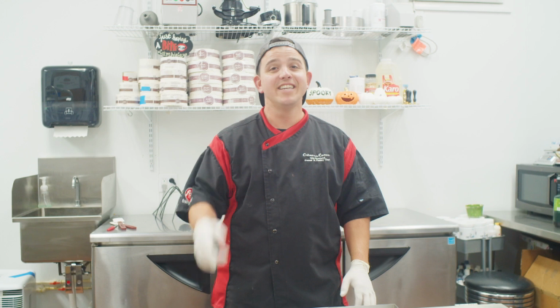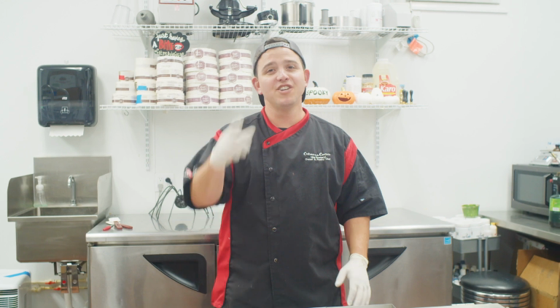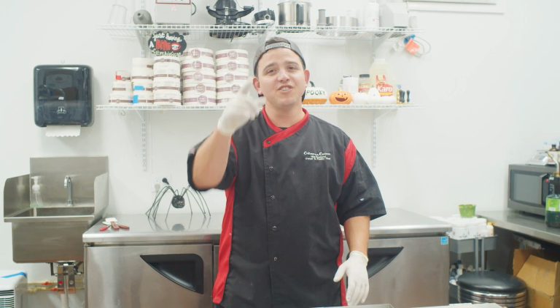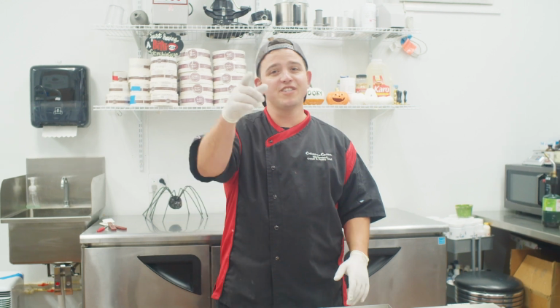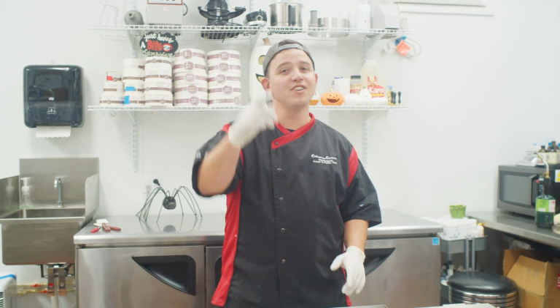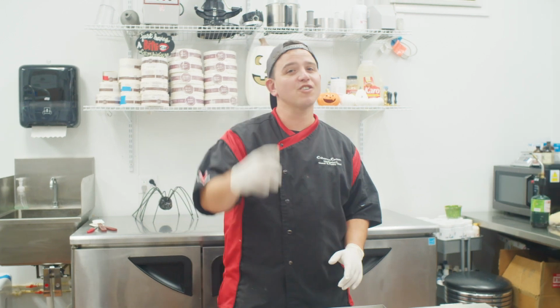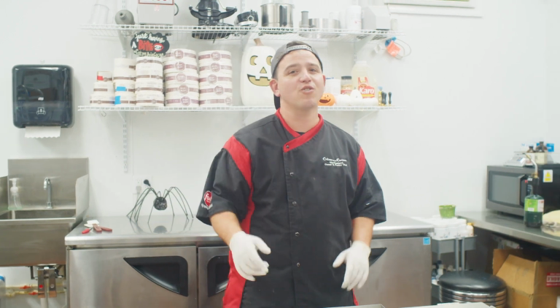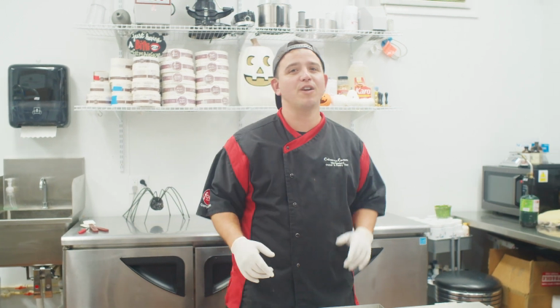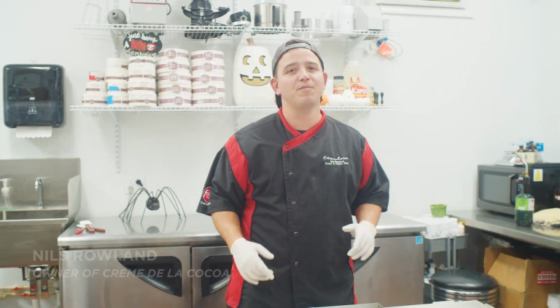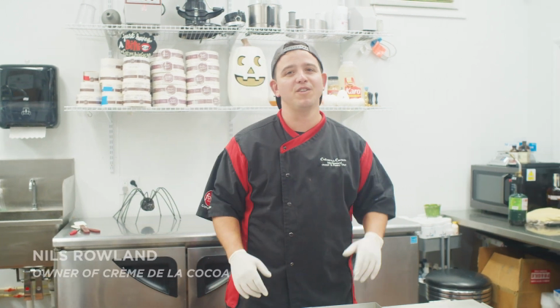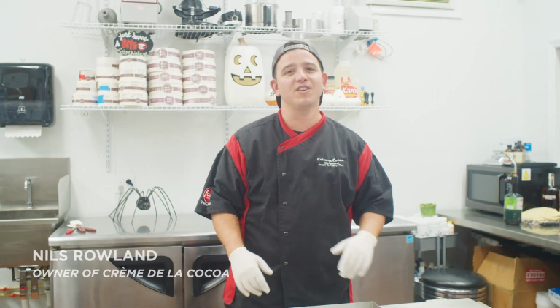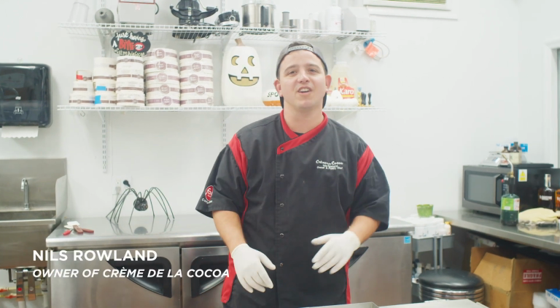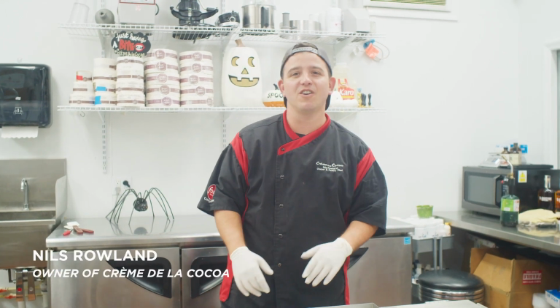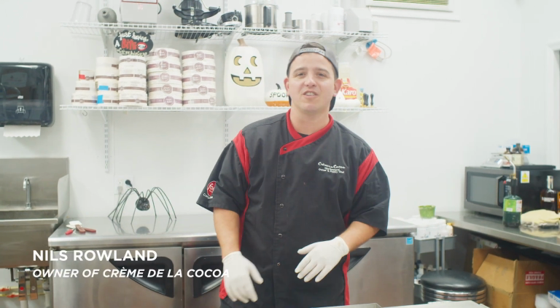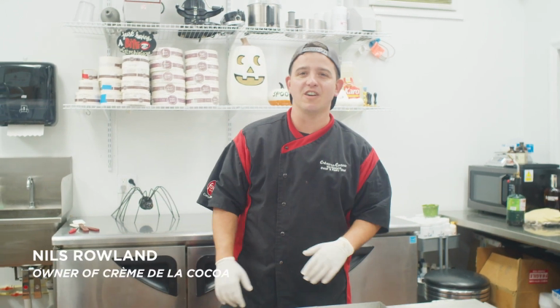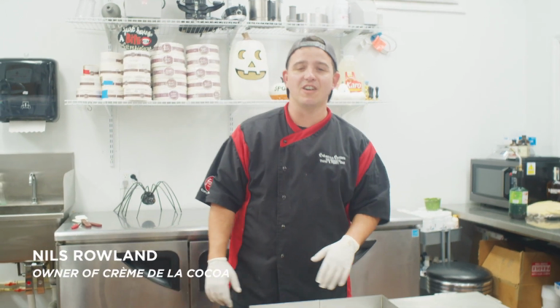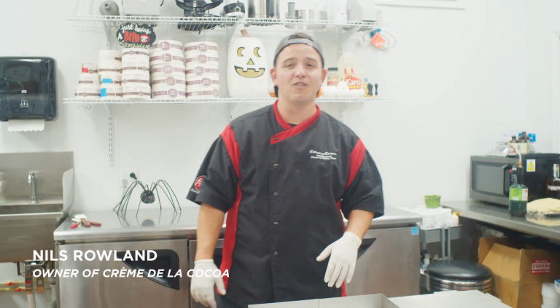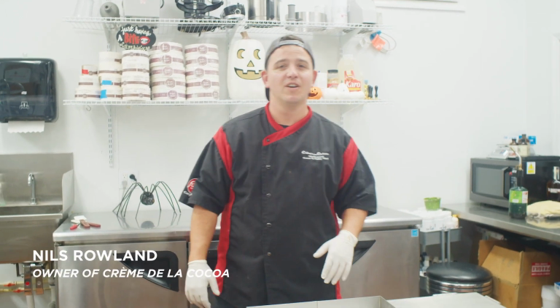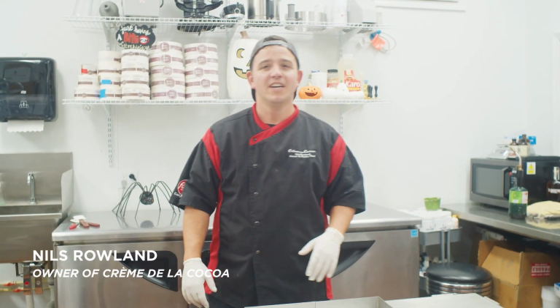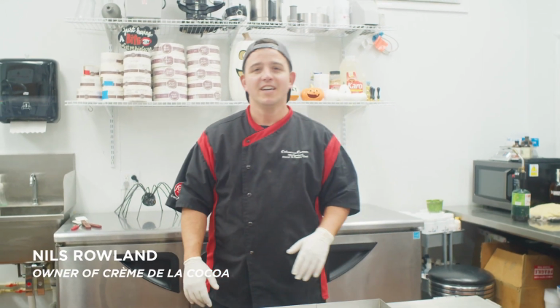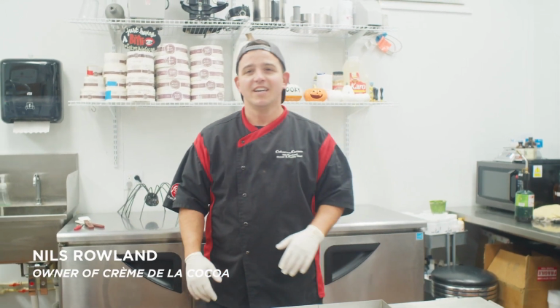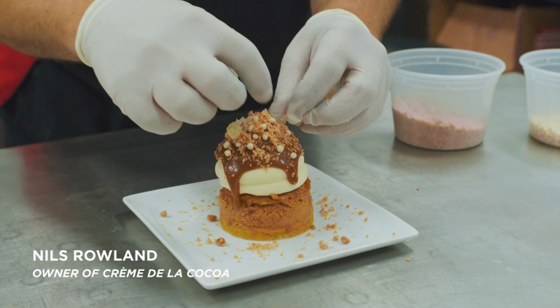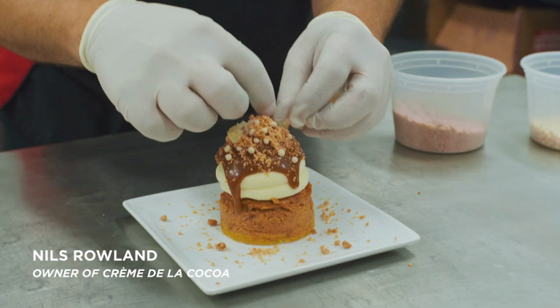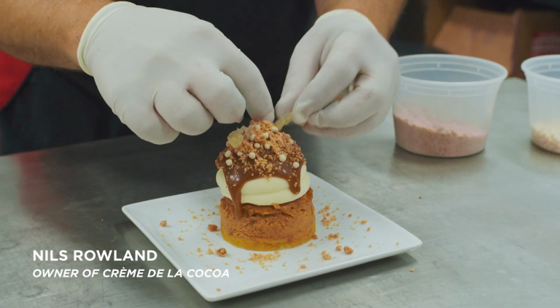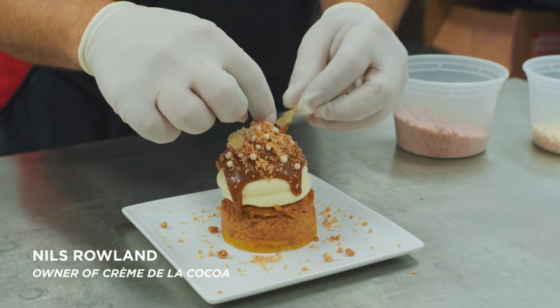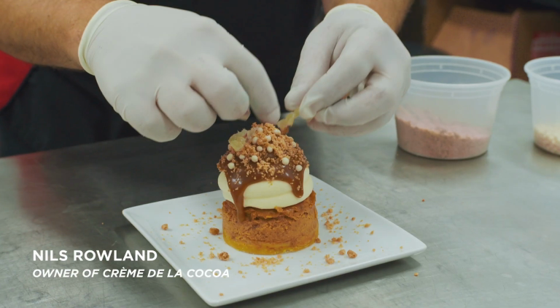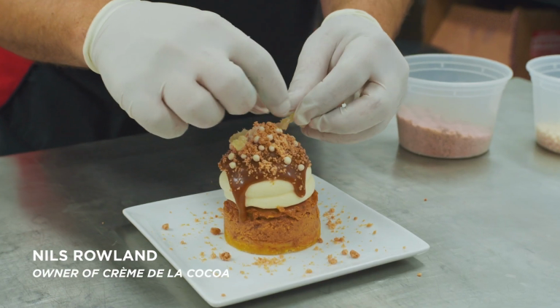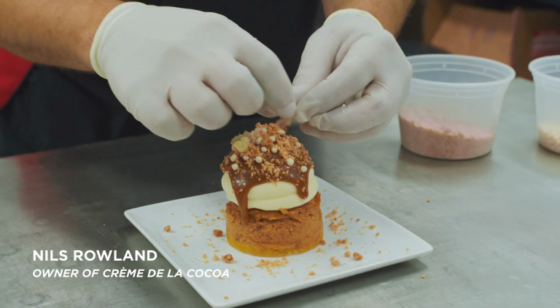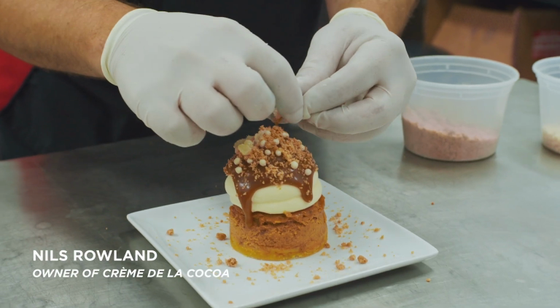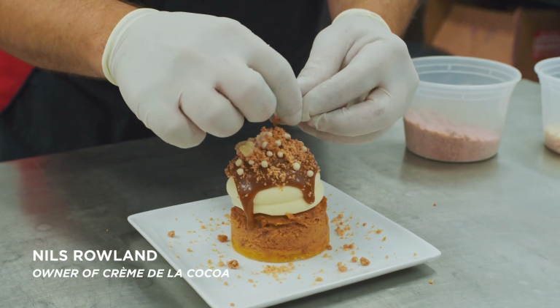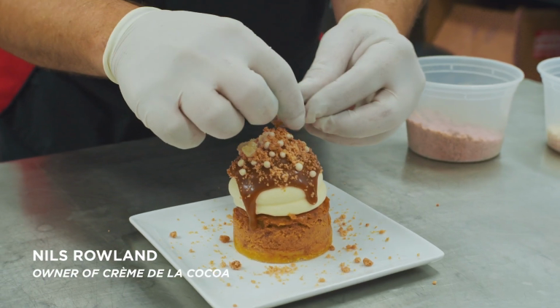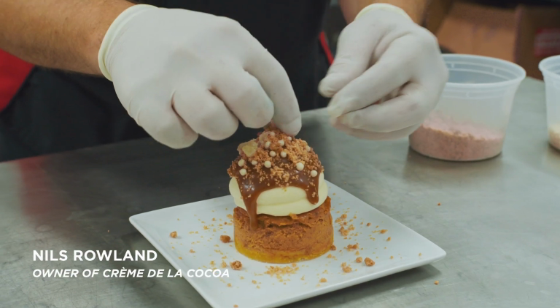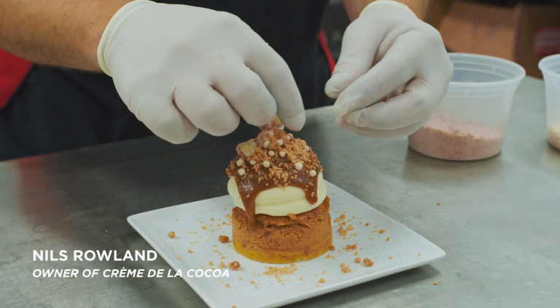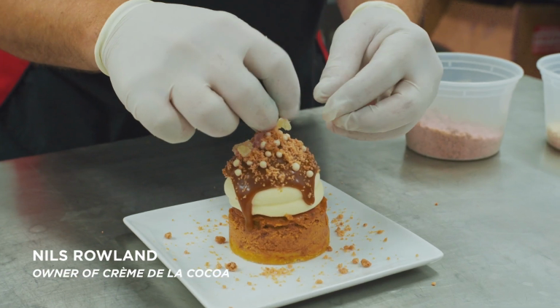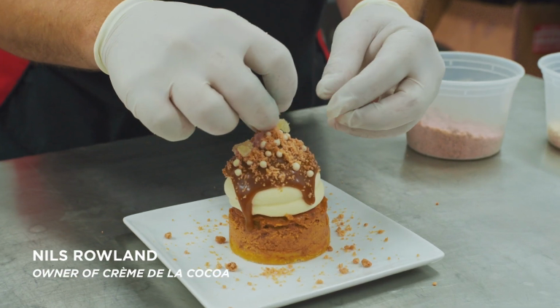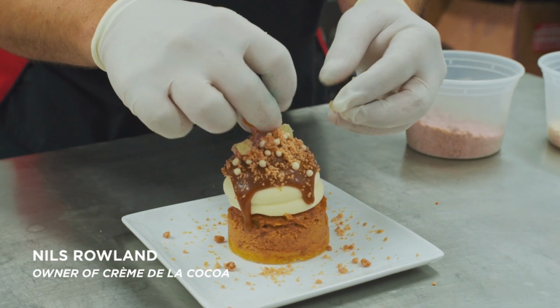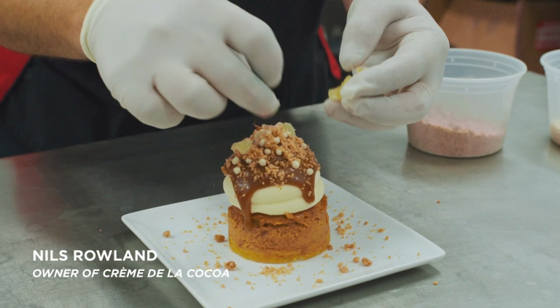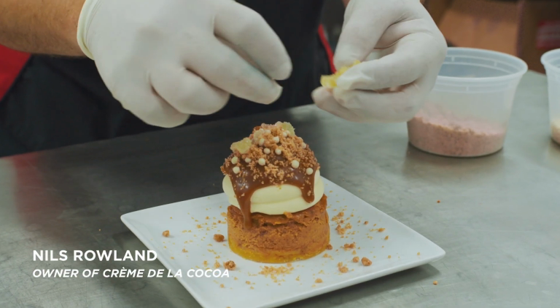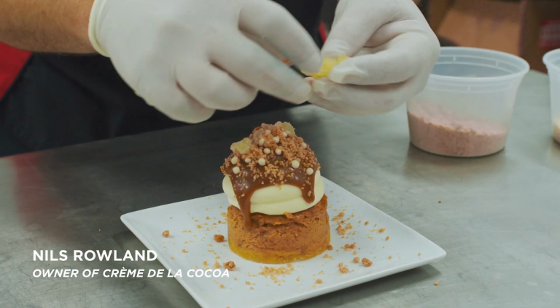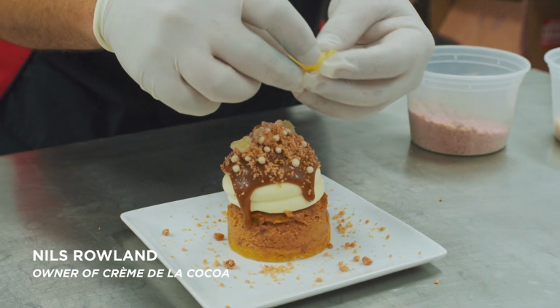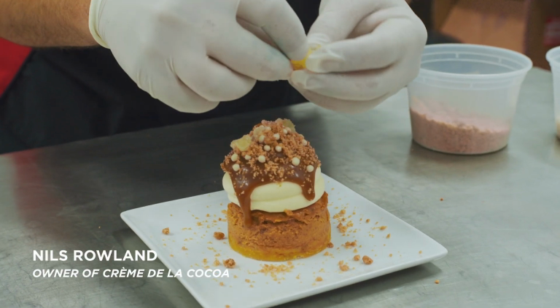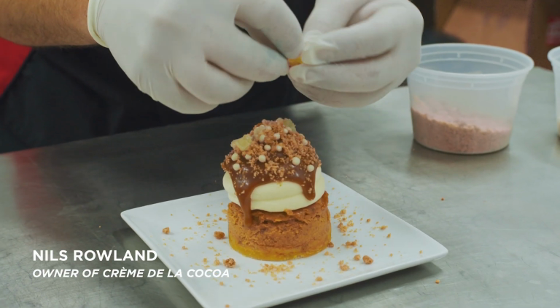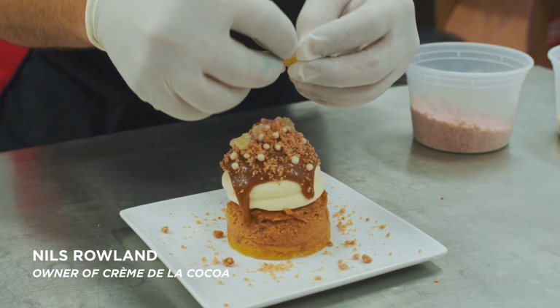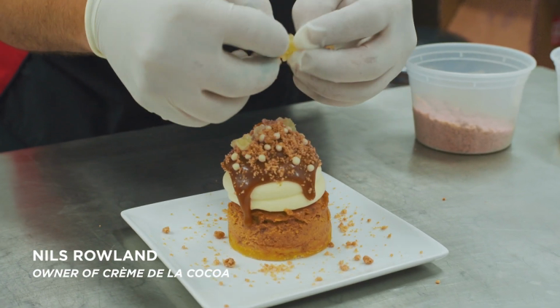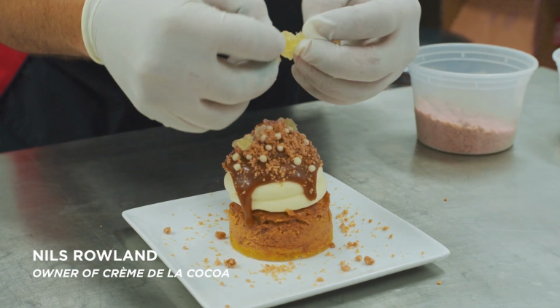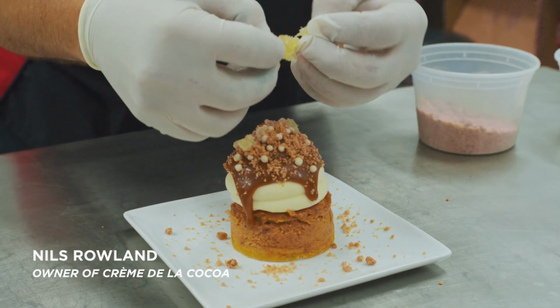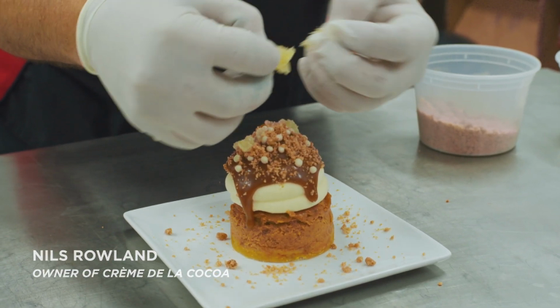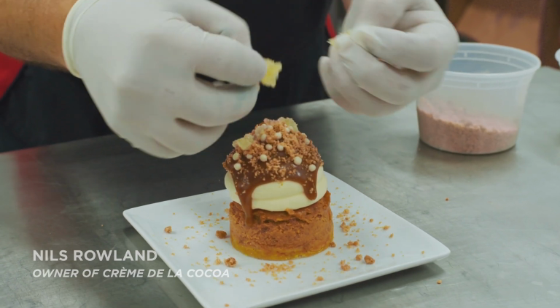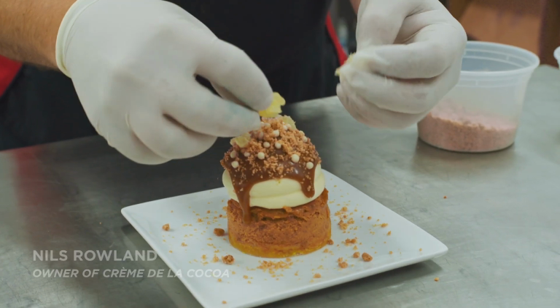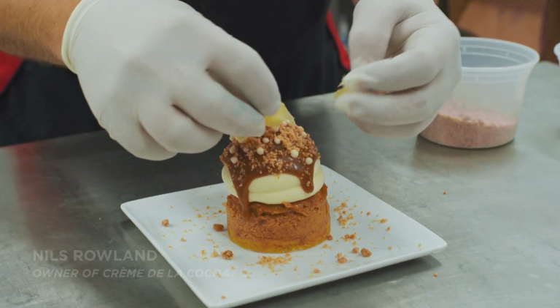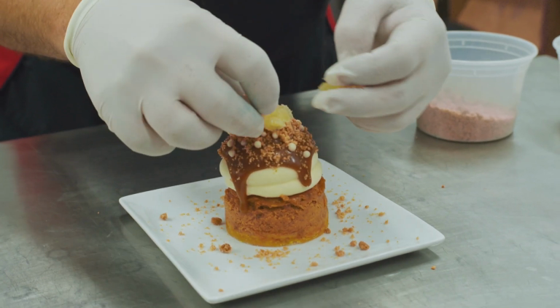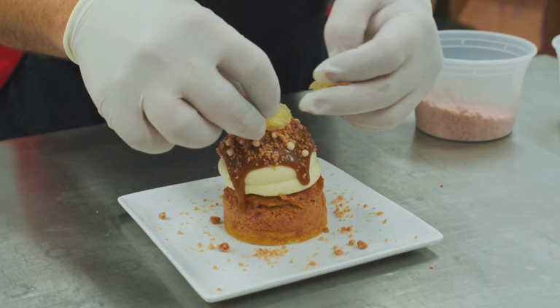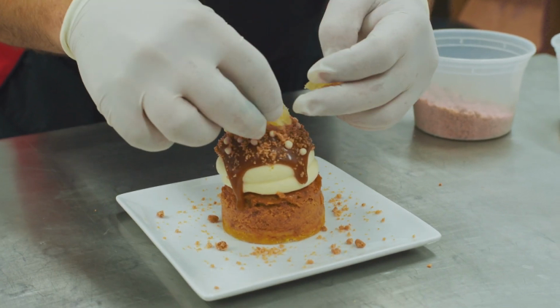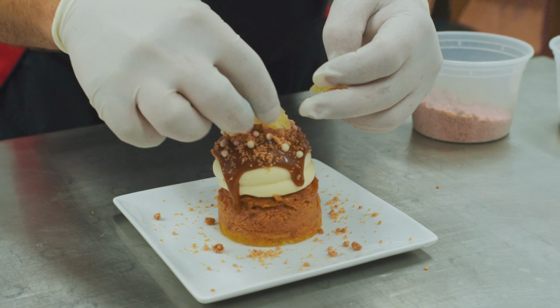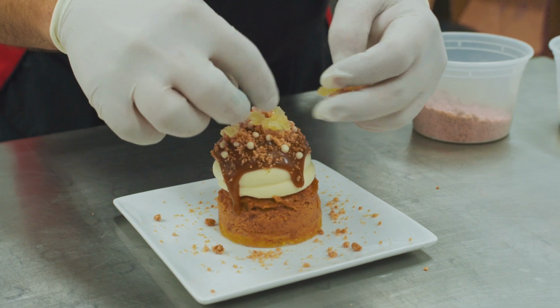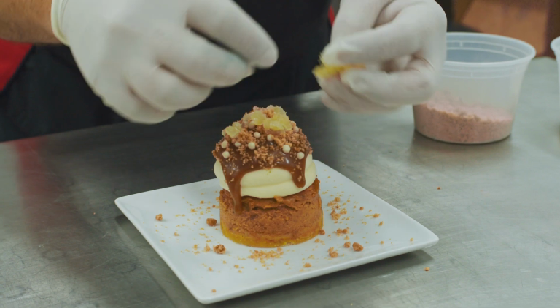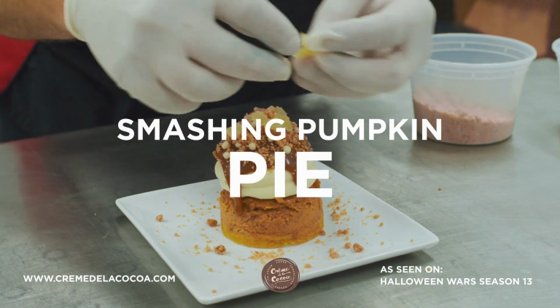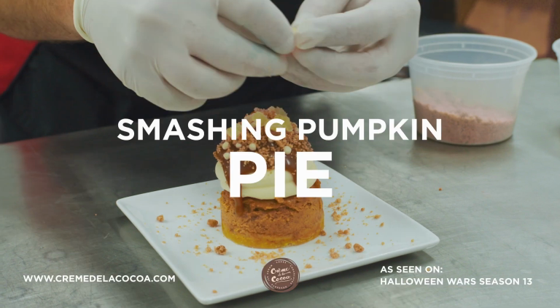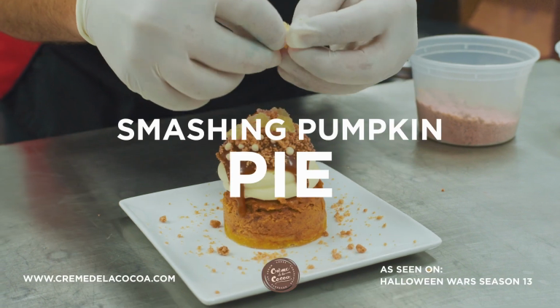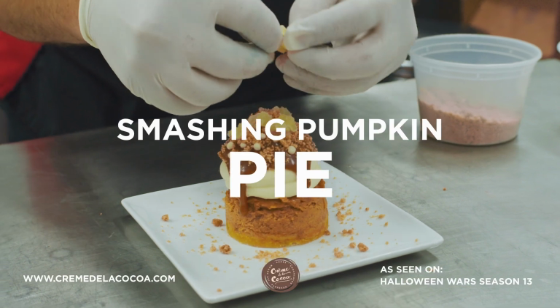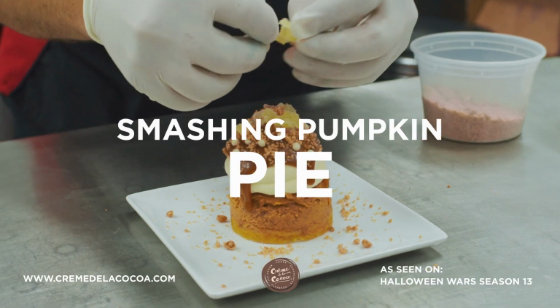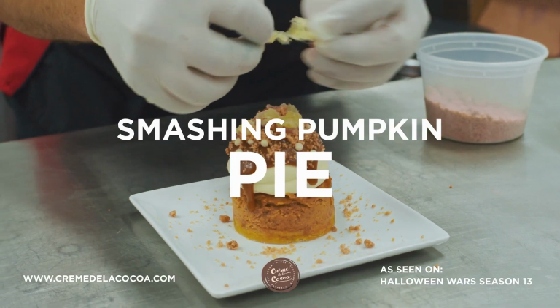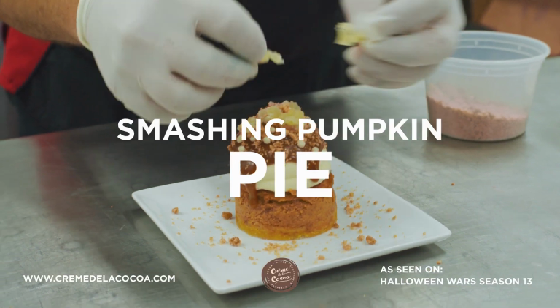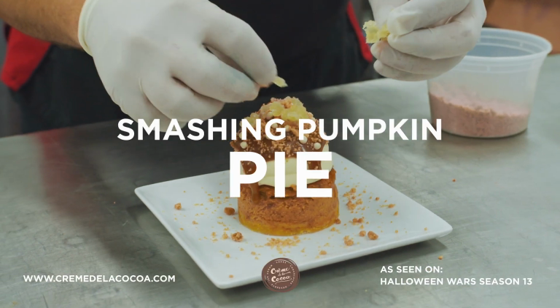Nils here at Creme de la Cocoa. What we're making now is our smashing pumpkin pie with a little bit of candied ginger.